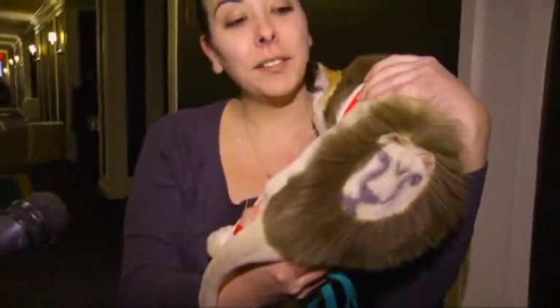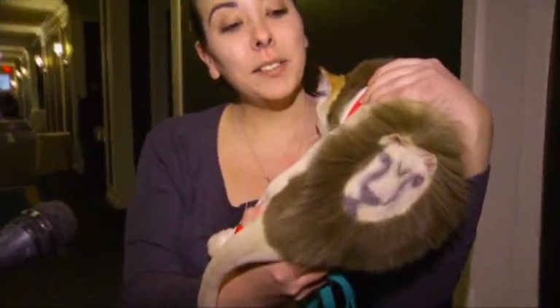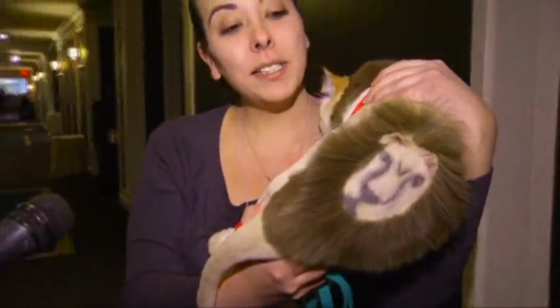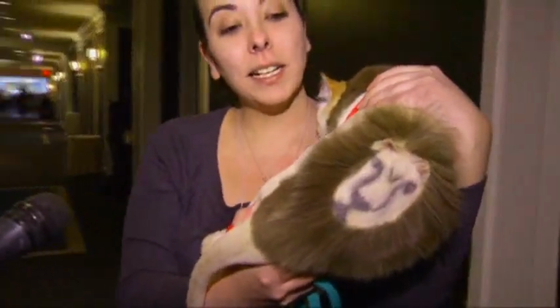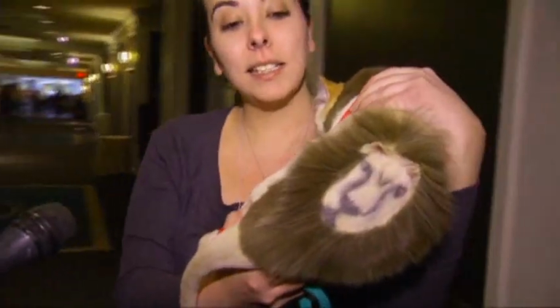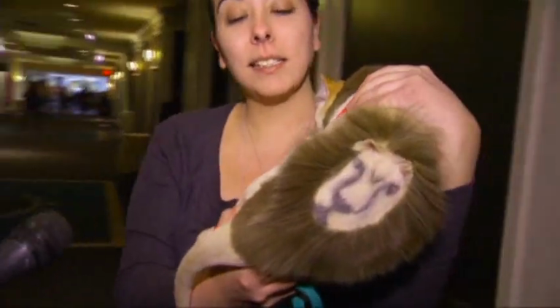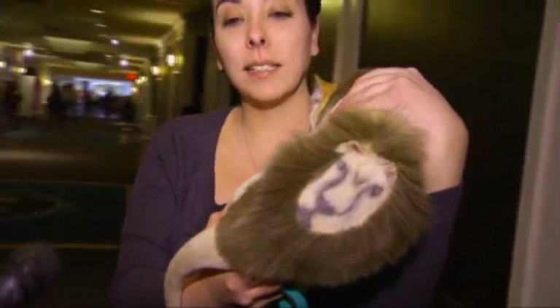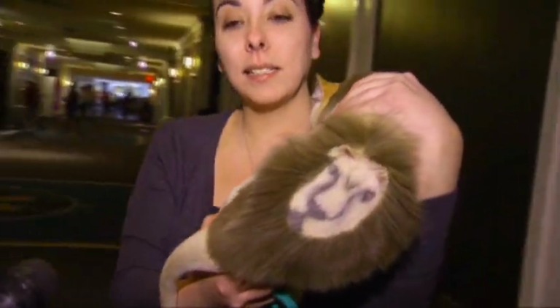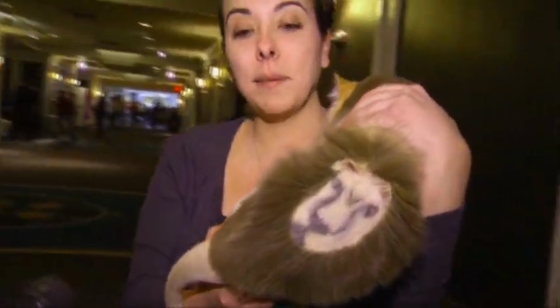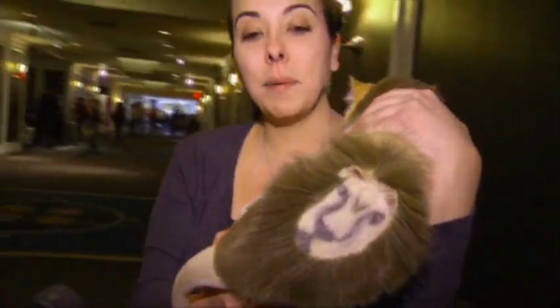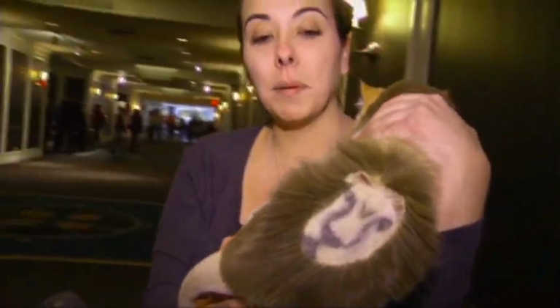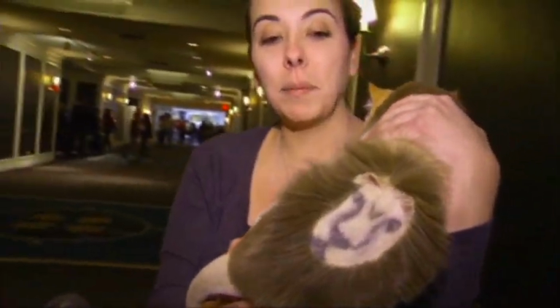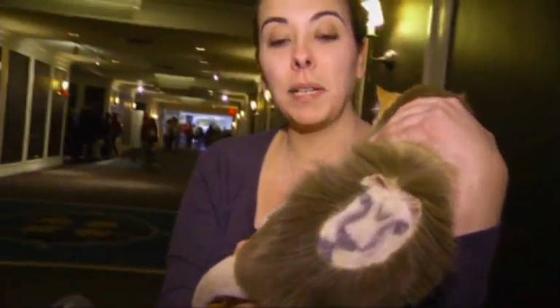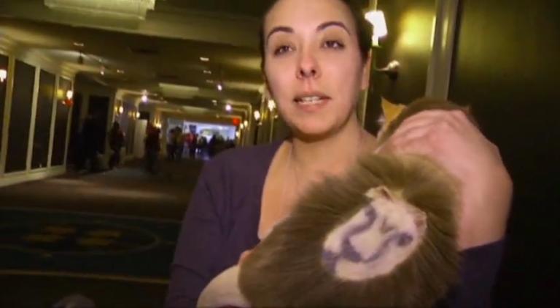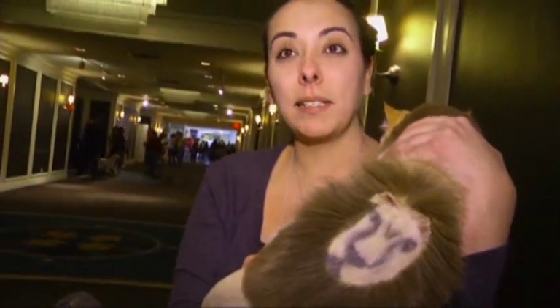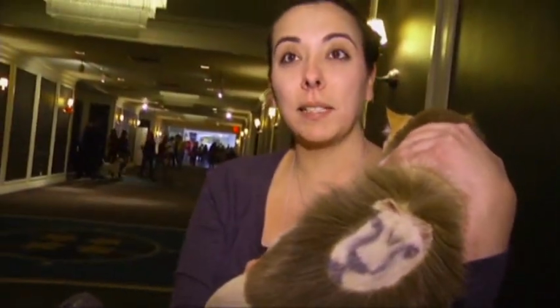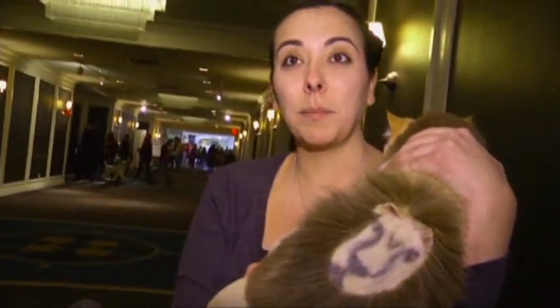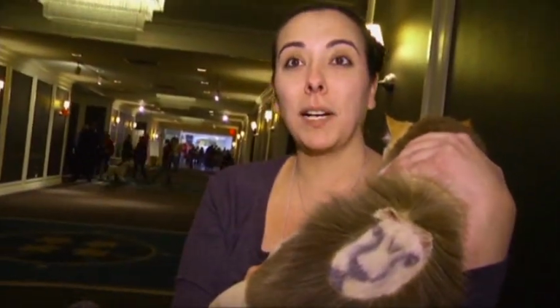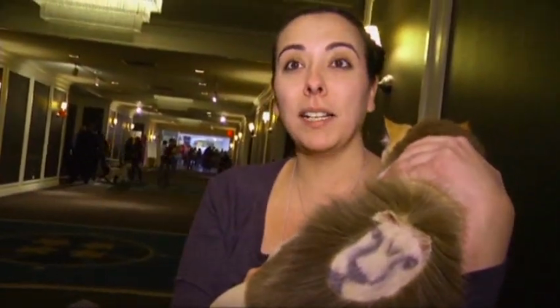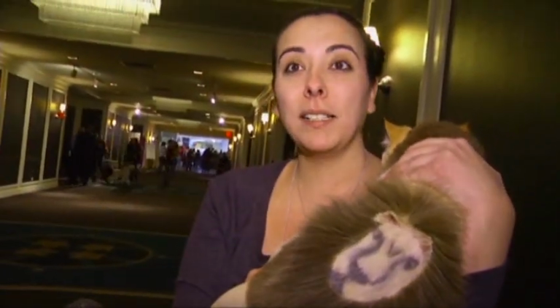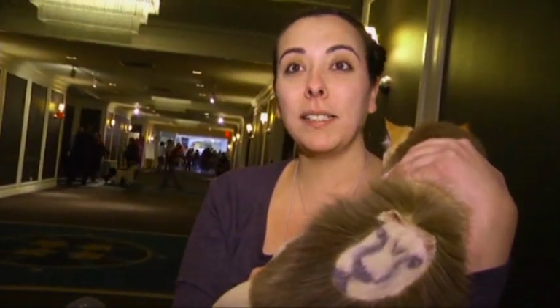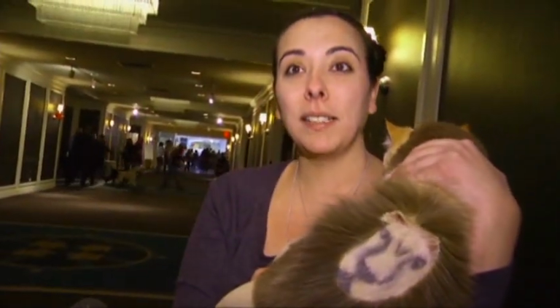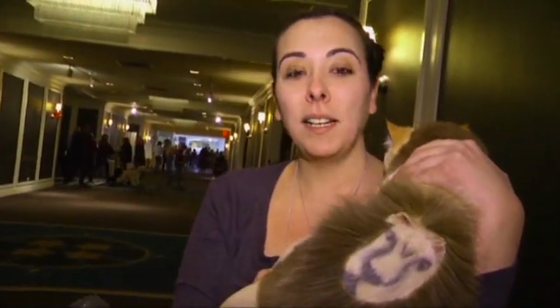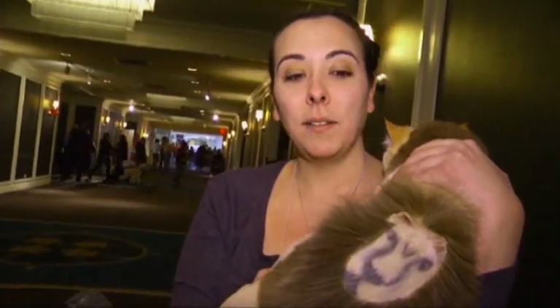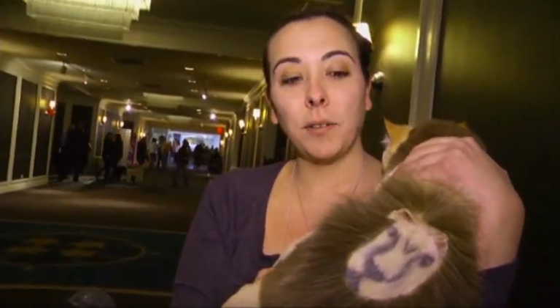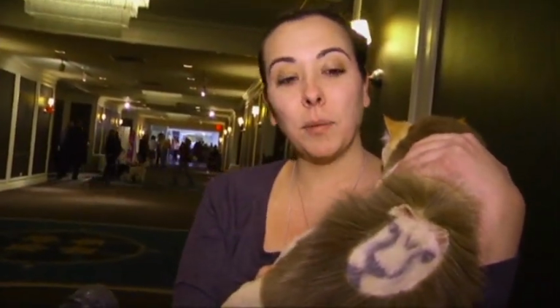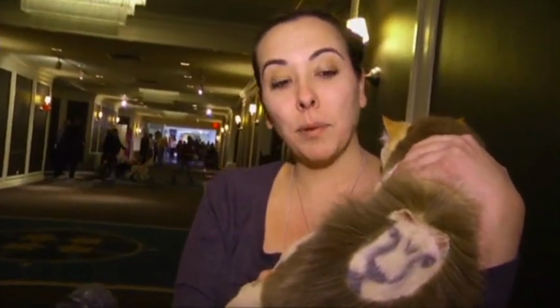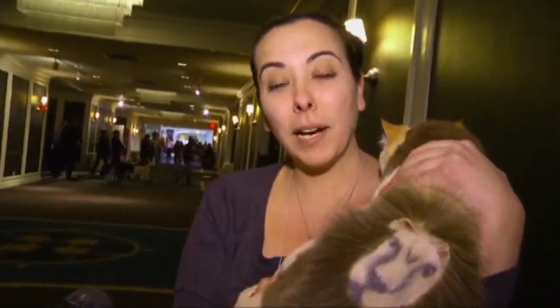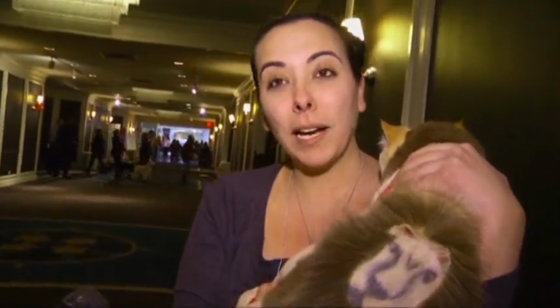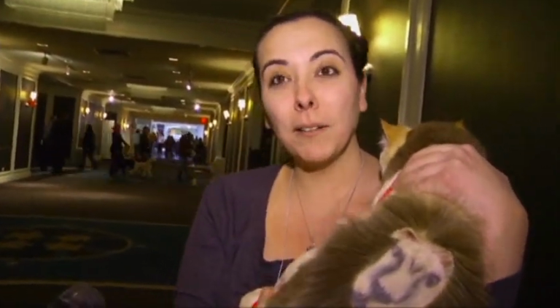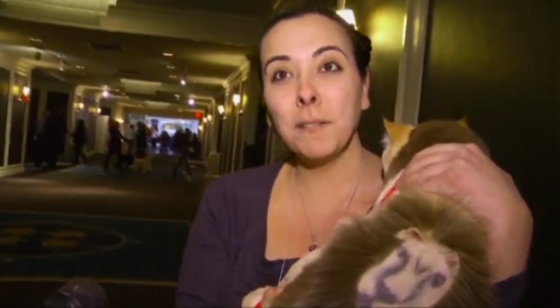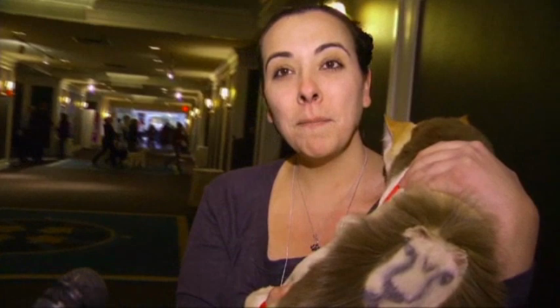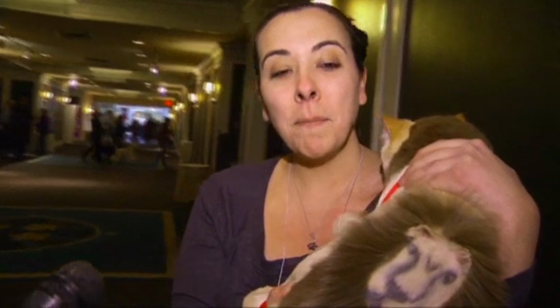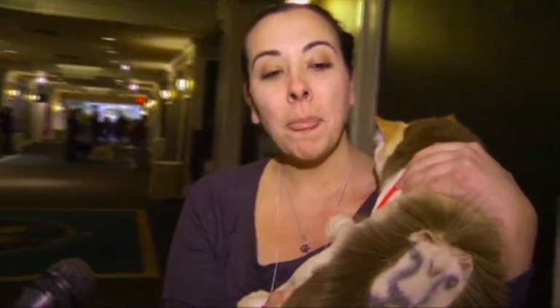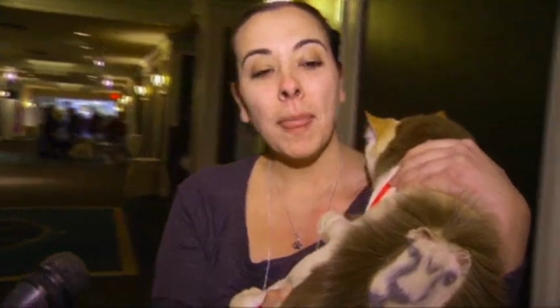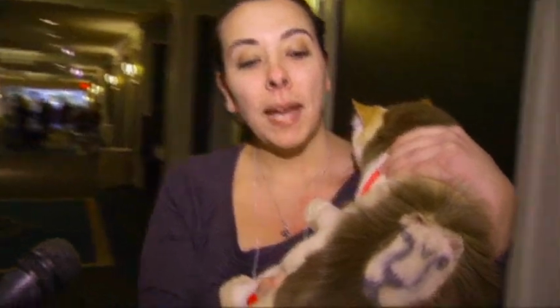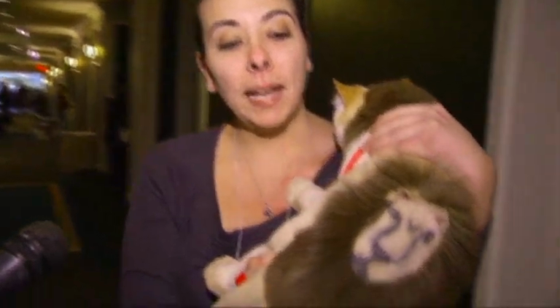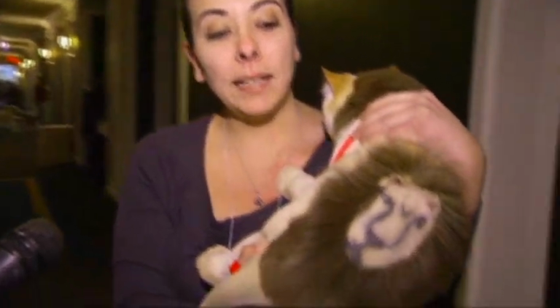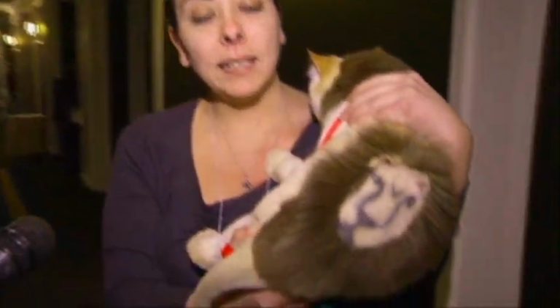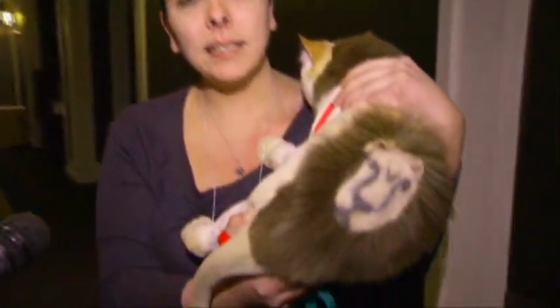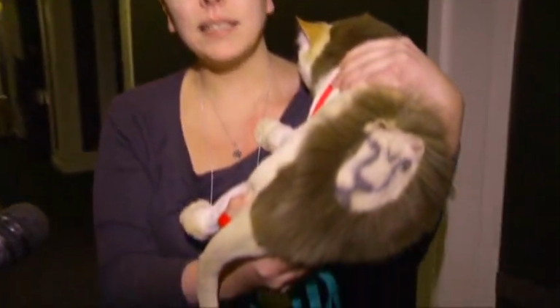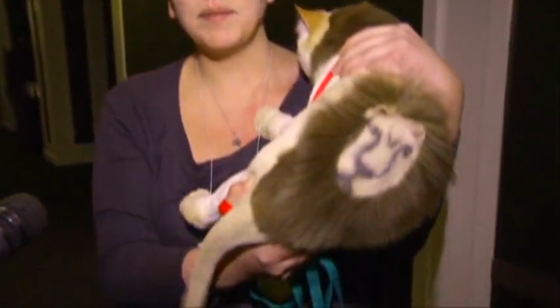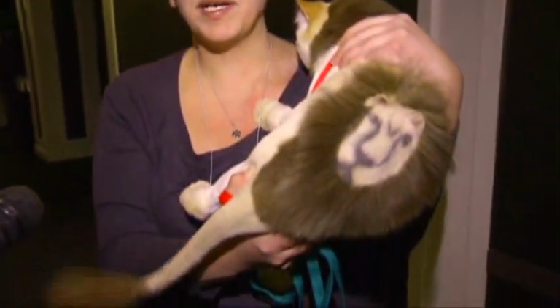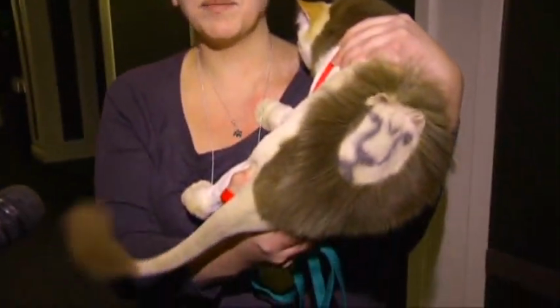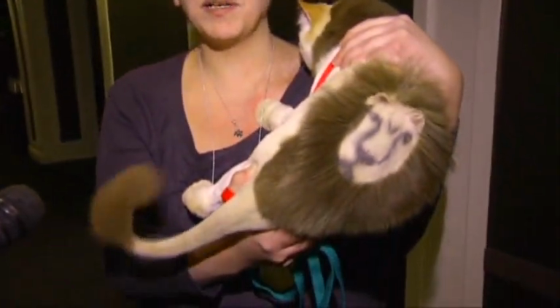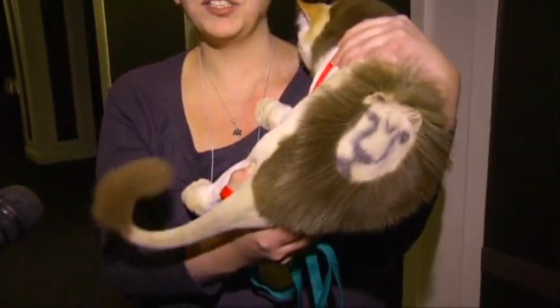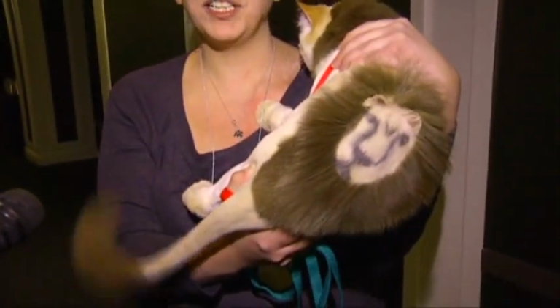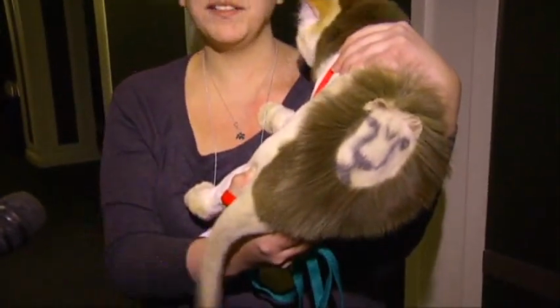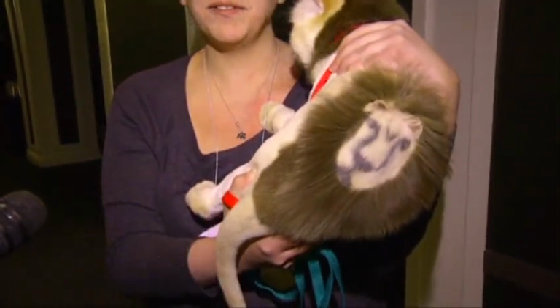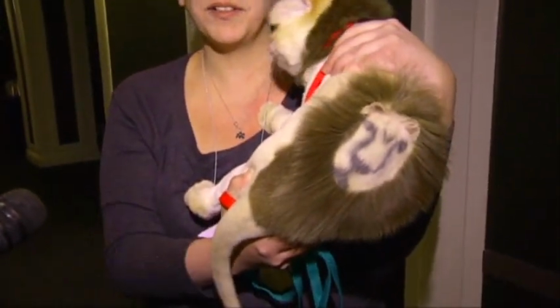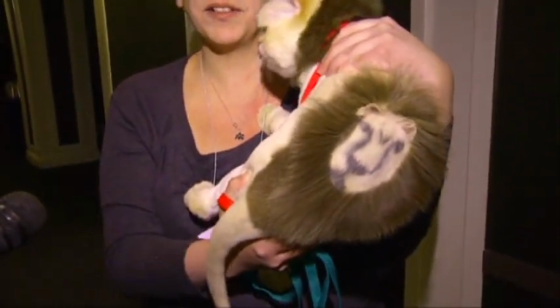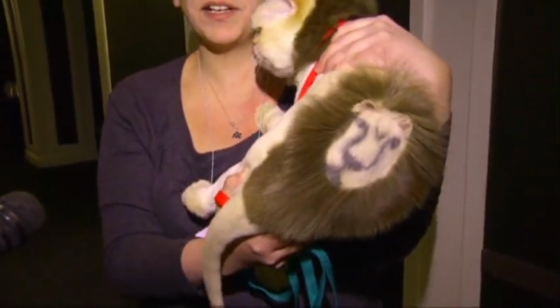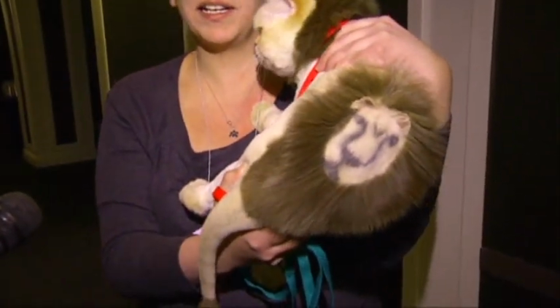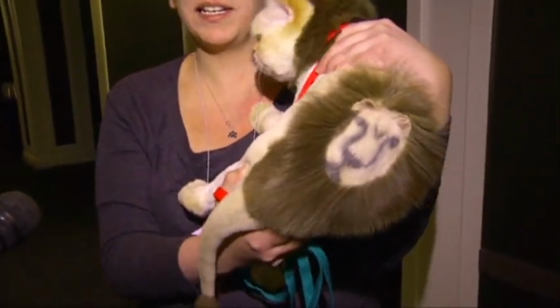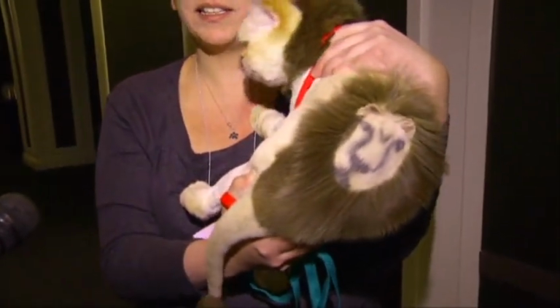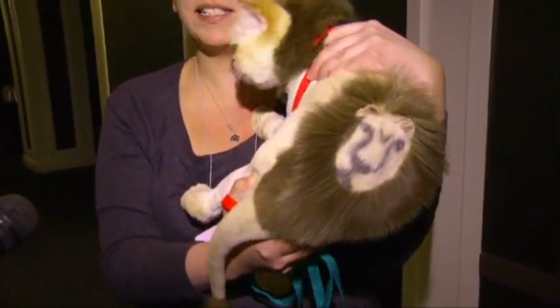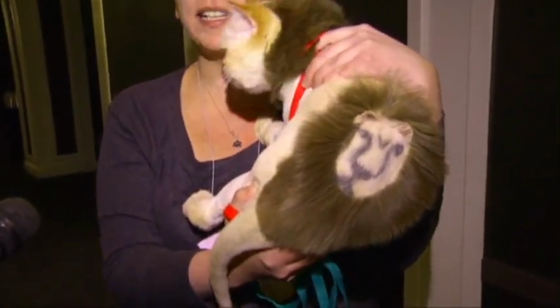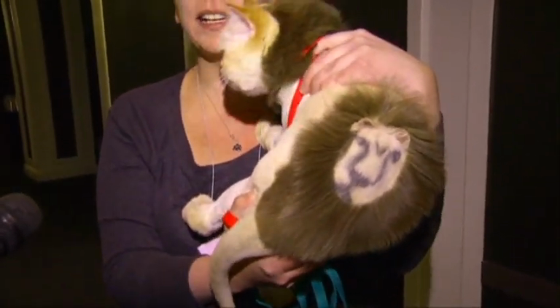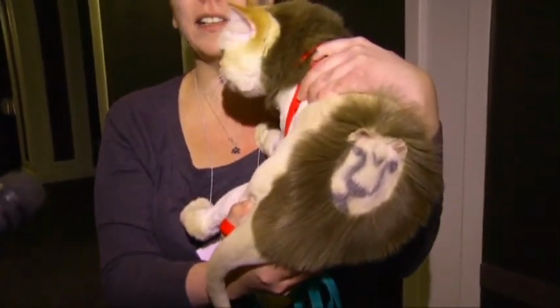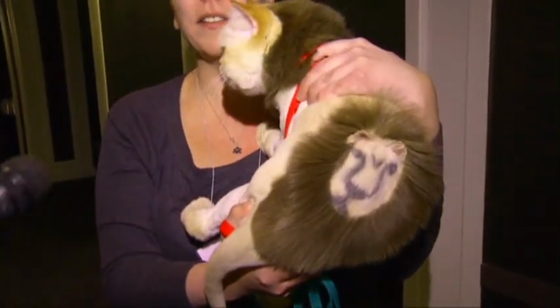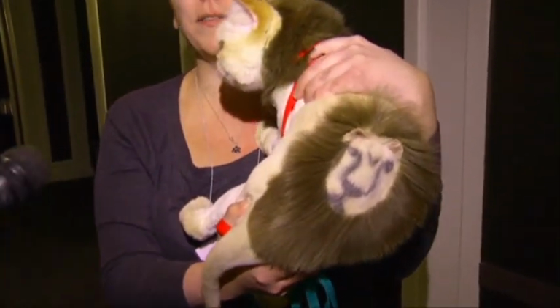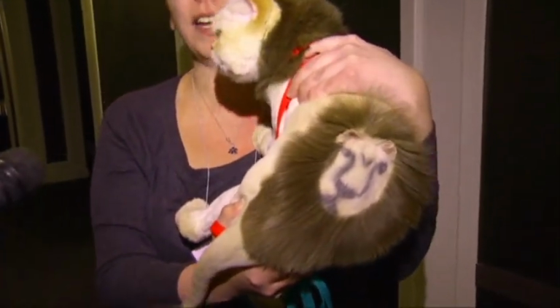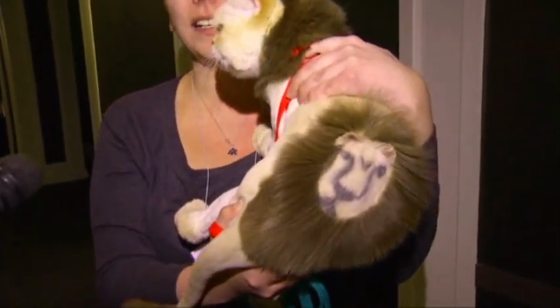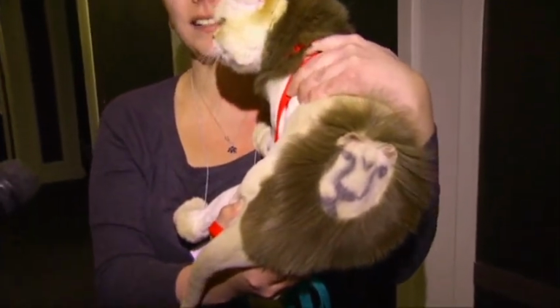I used a semi-permanent Kiss Express for the brown, and then did some airbrushing for the detail in the face.